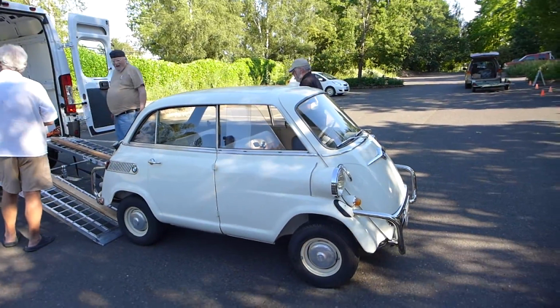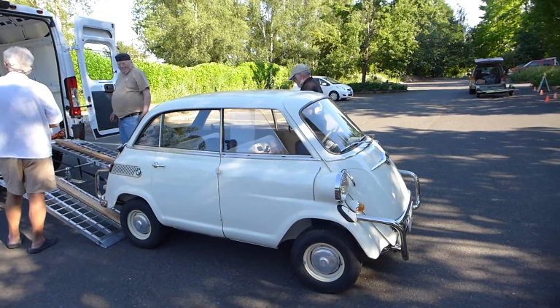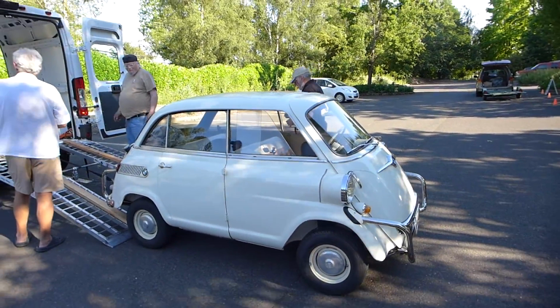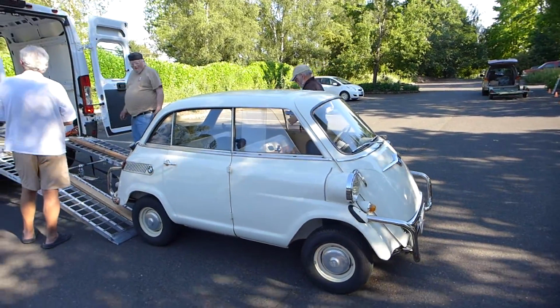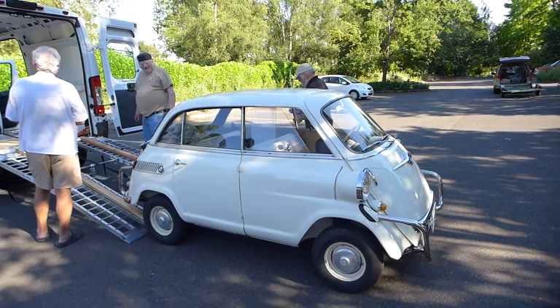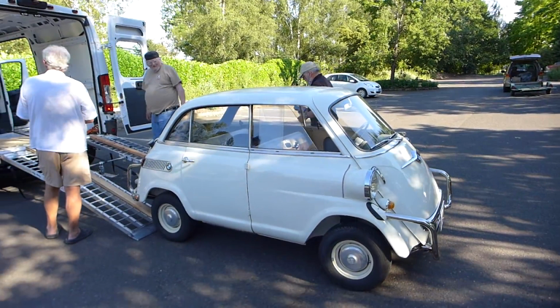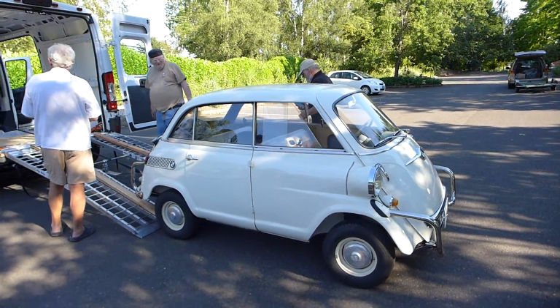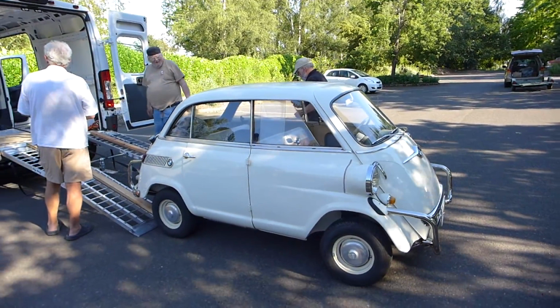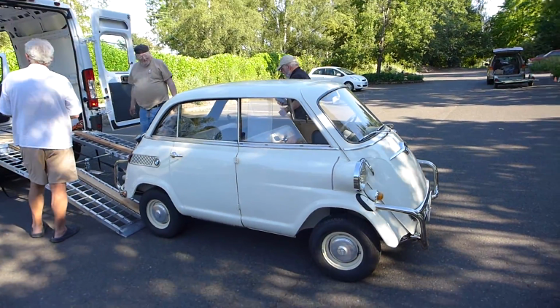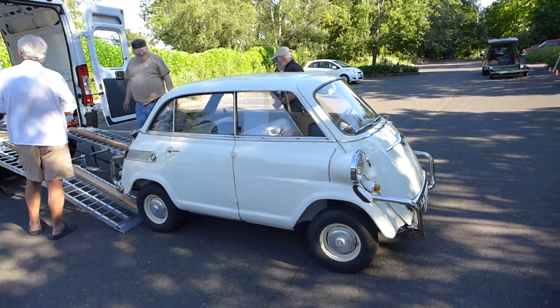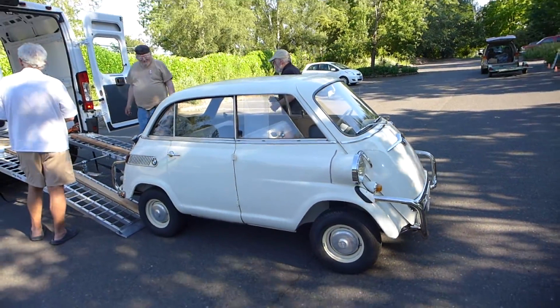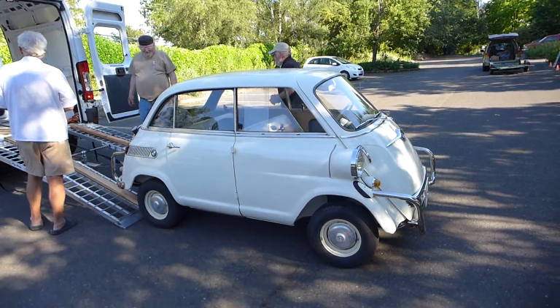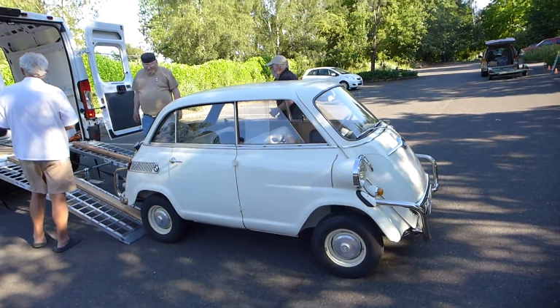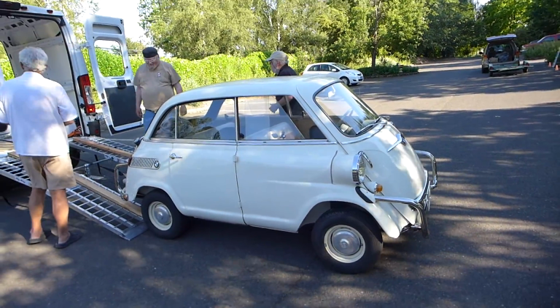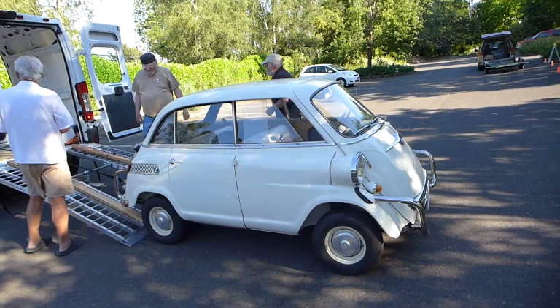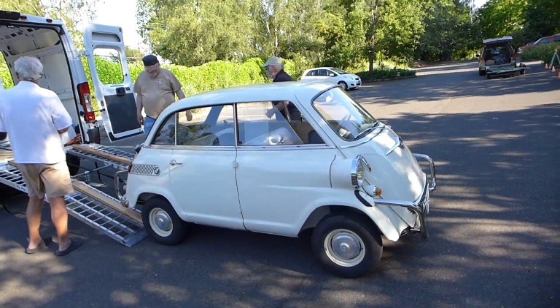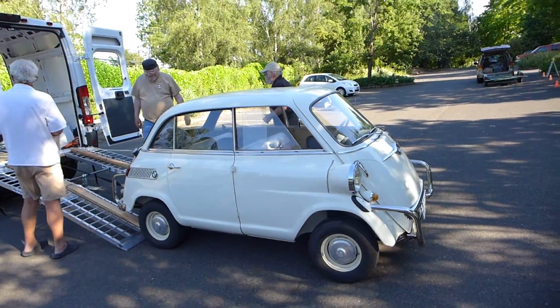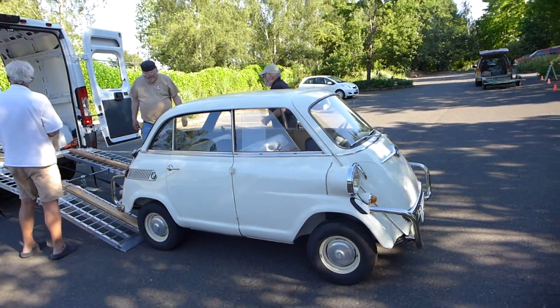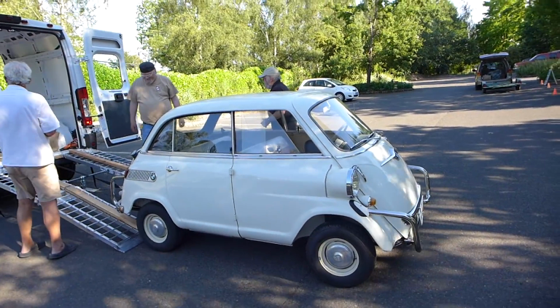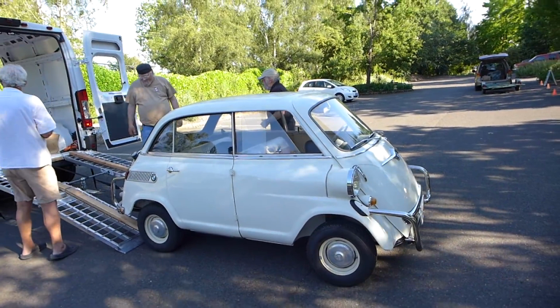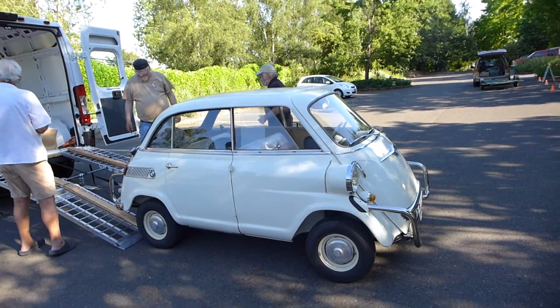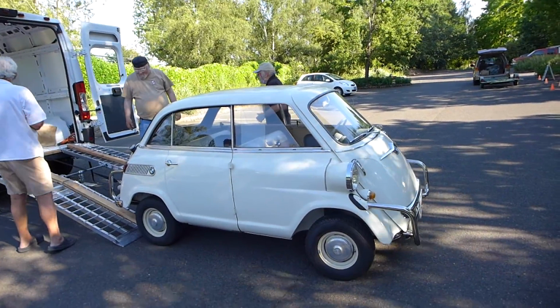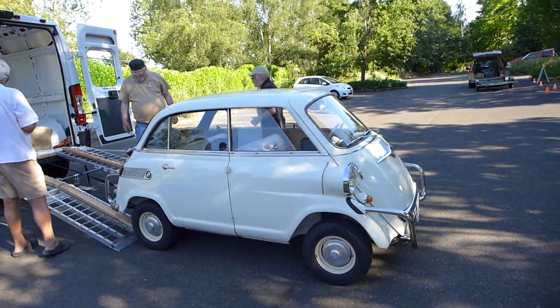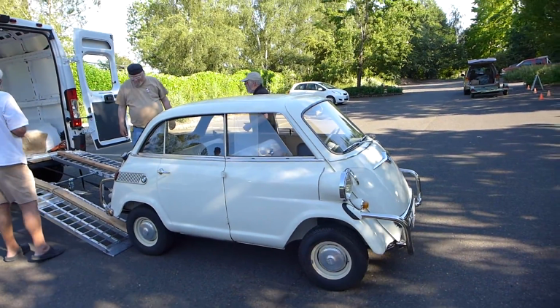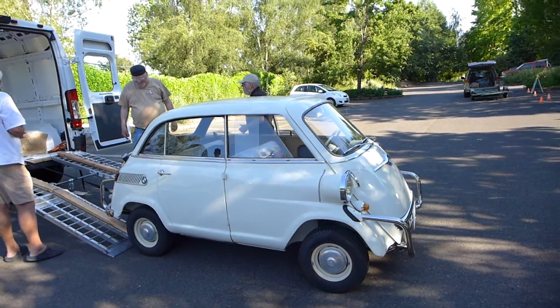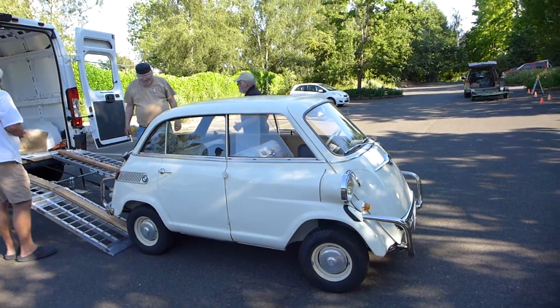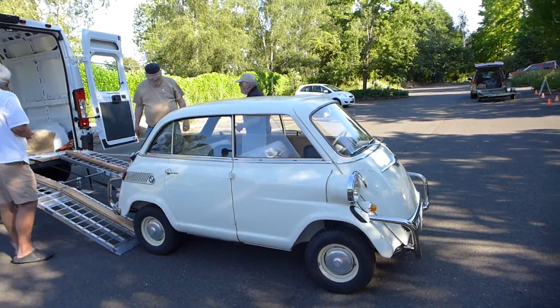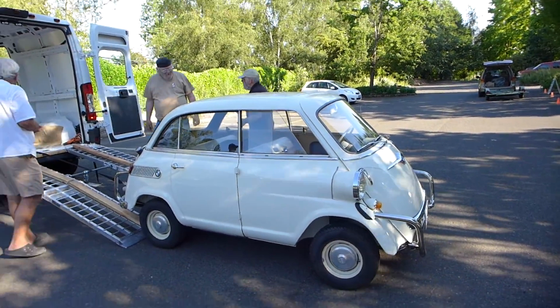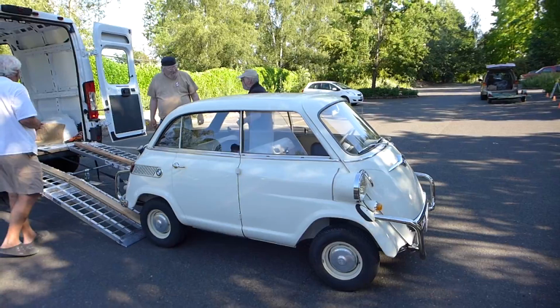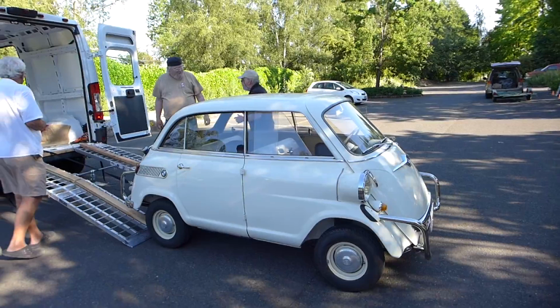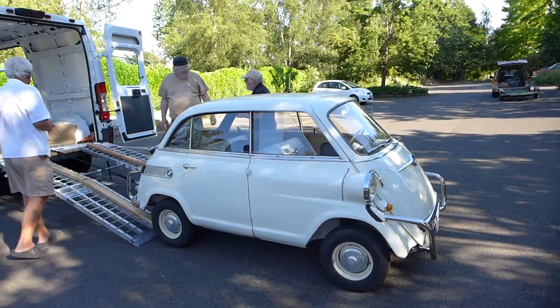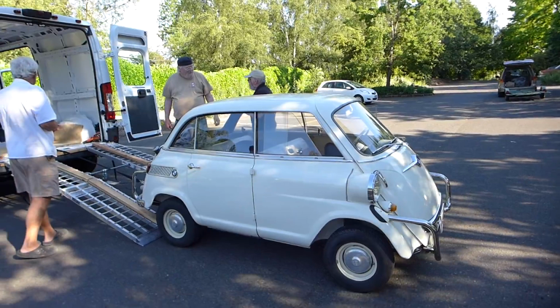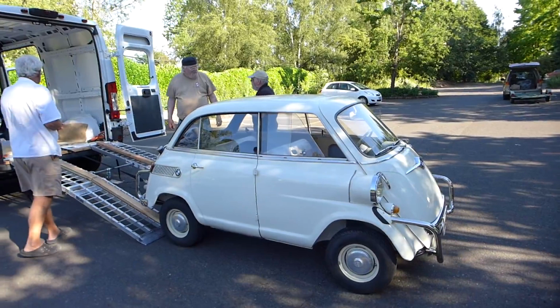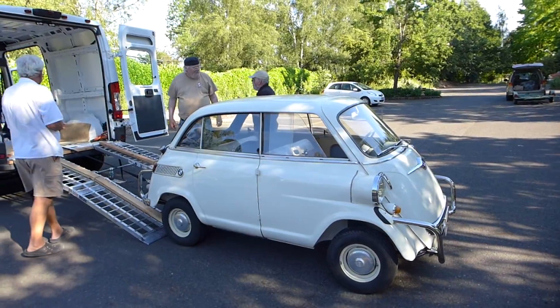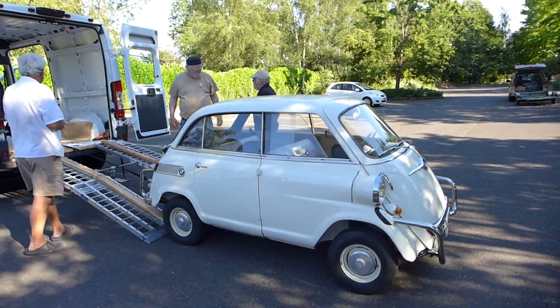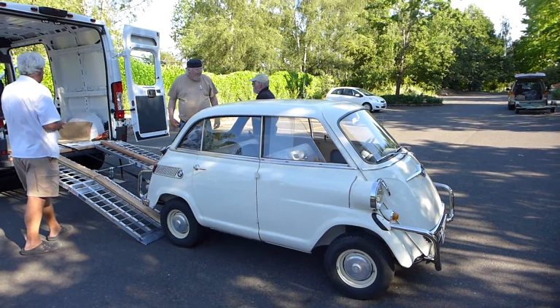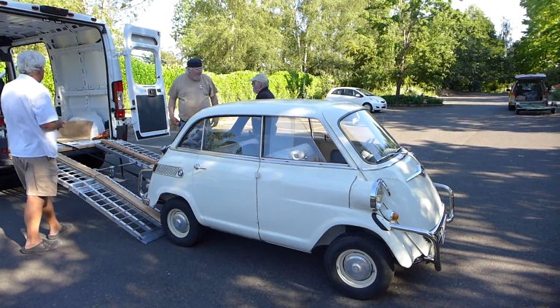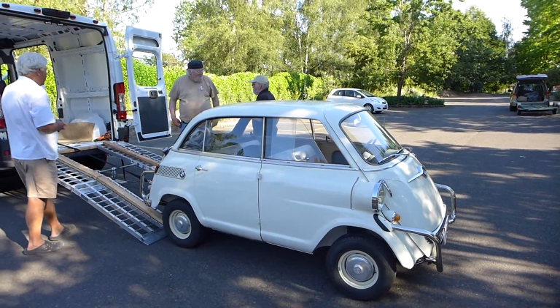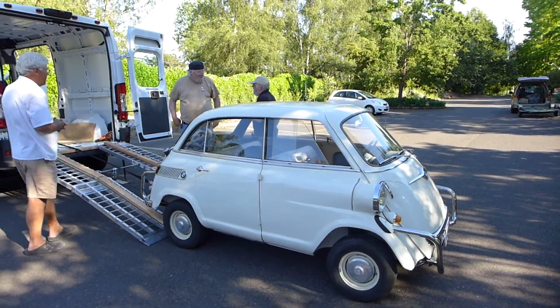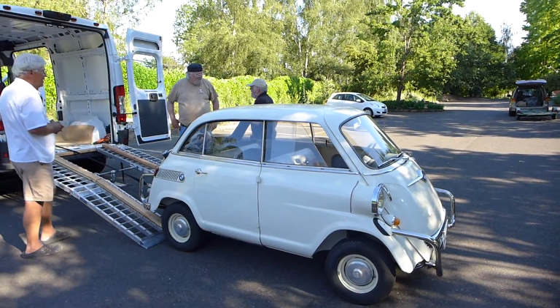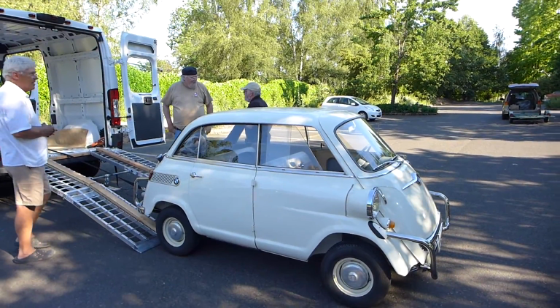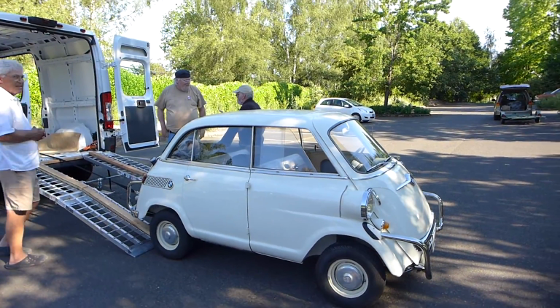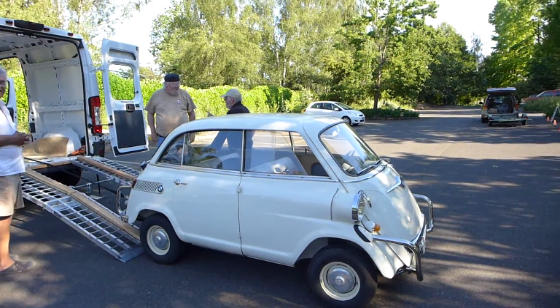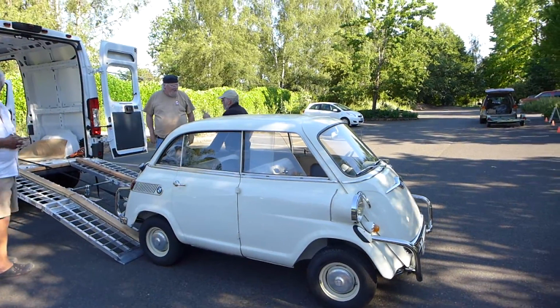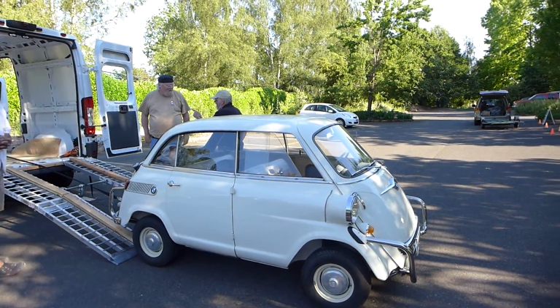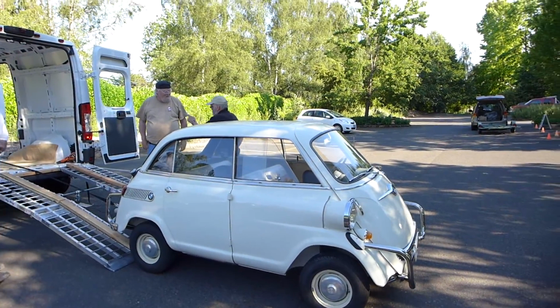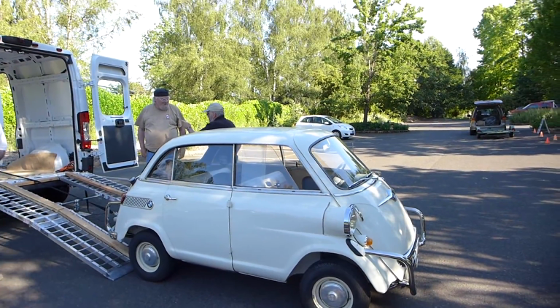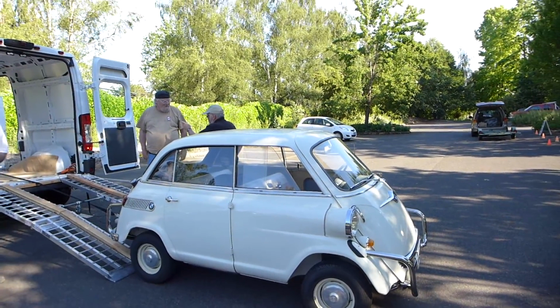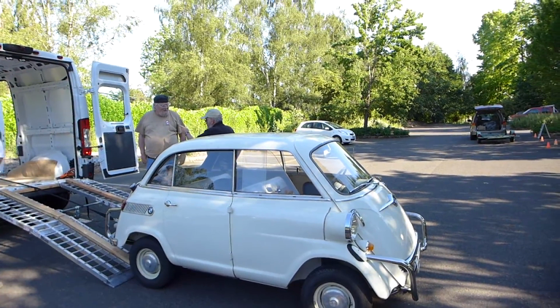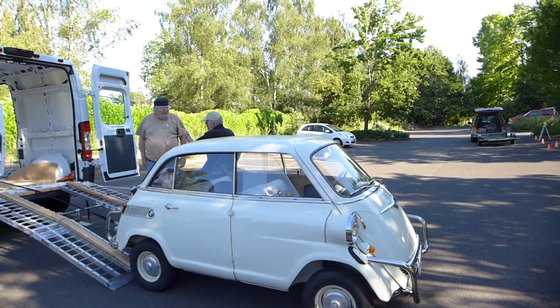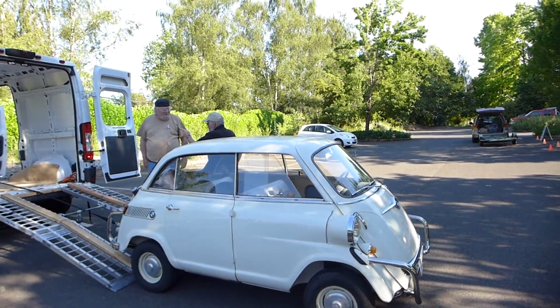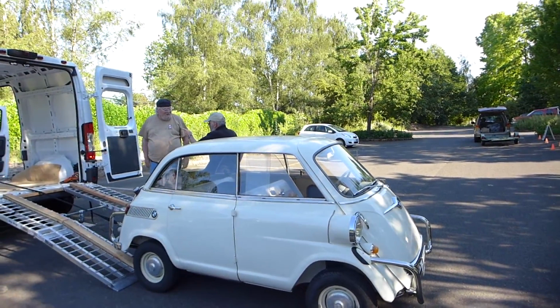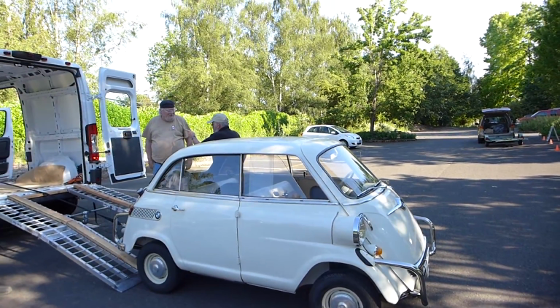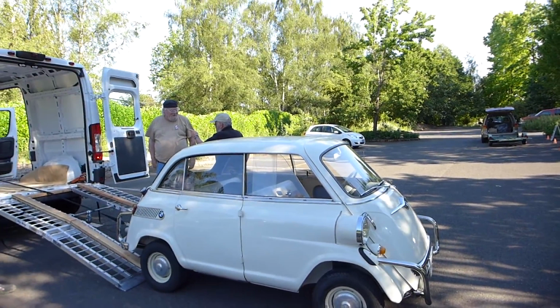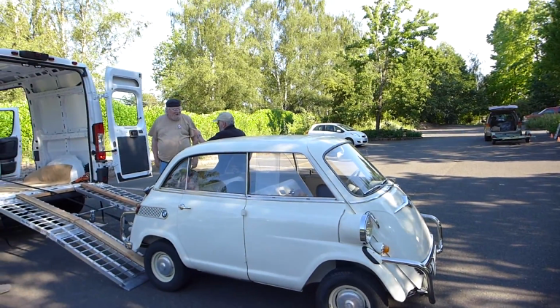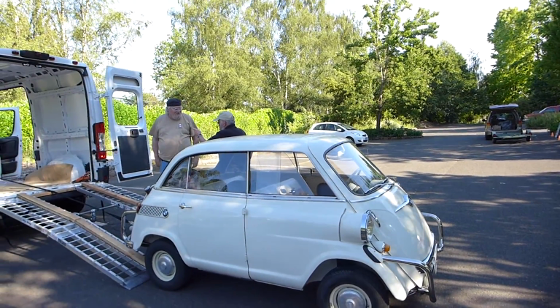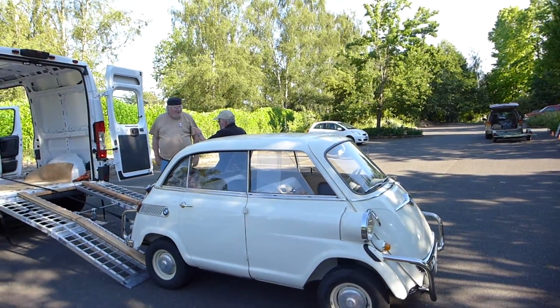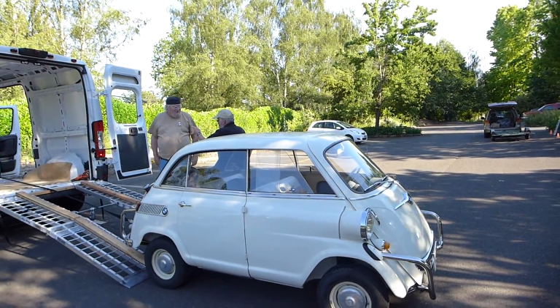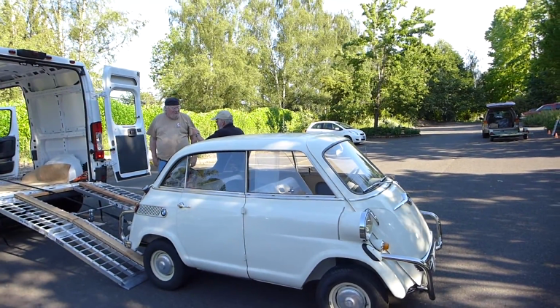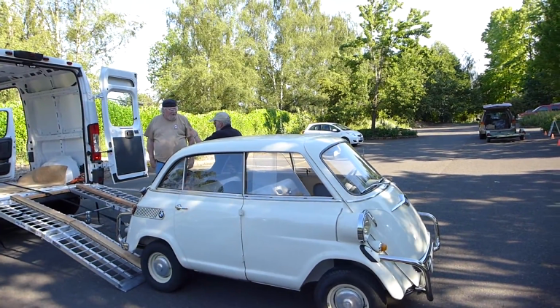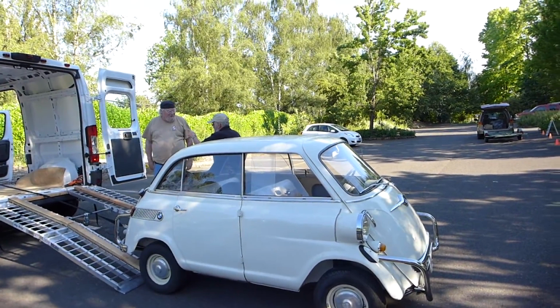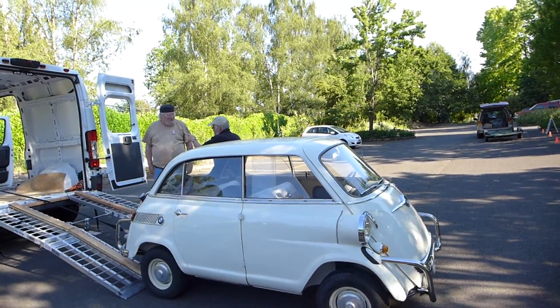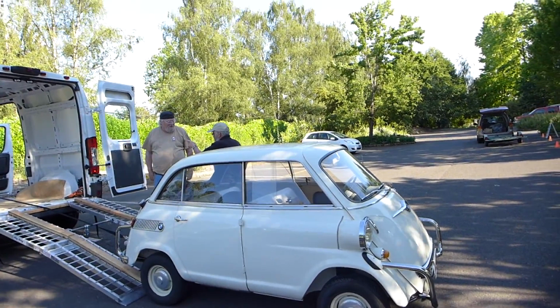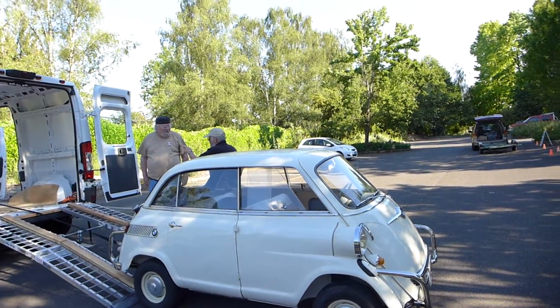The van just gave birth to a BMW limo. Thank you. How do you turn it off?